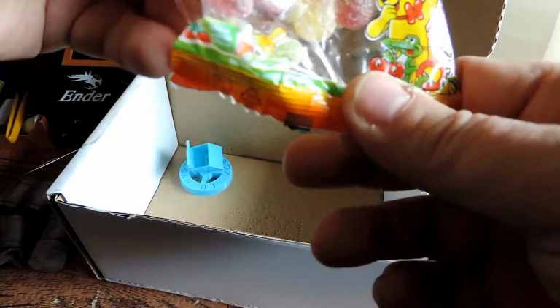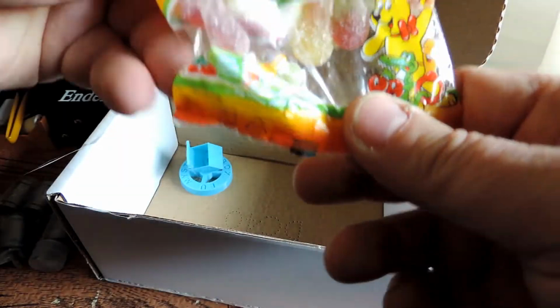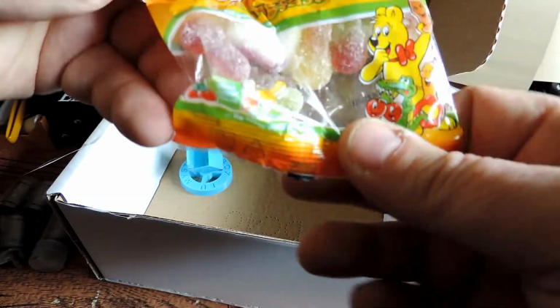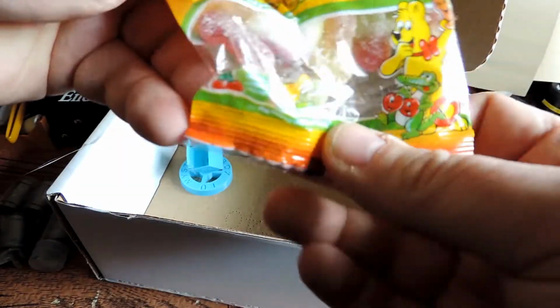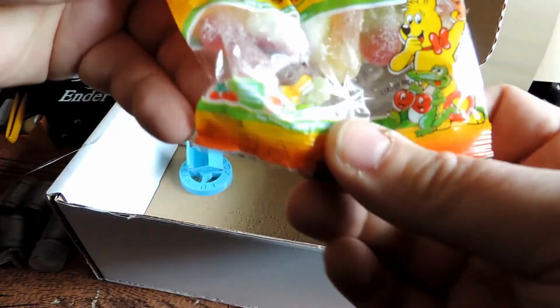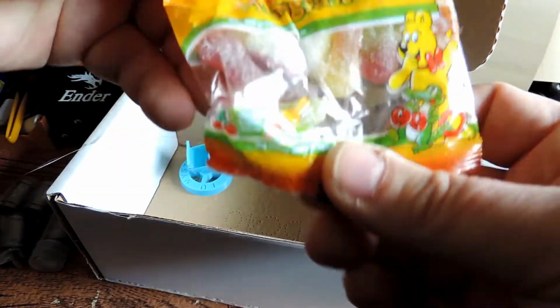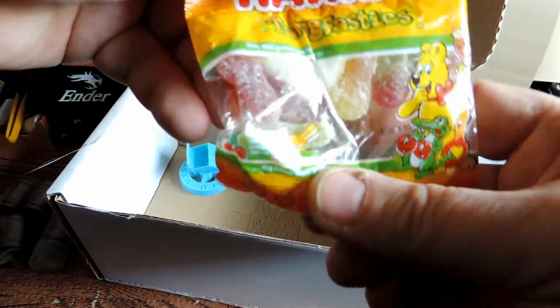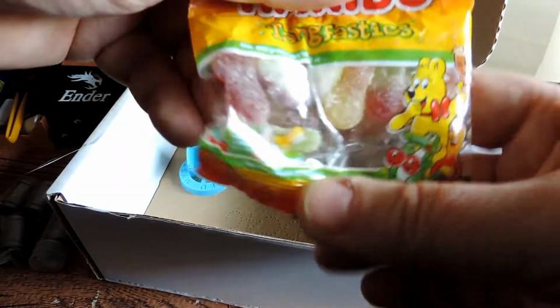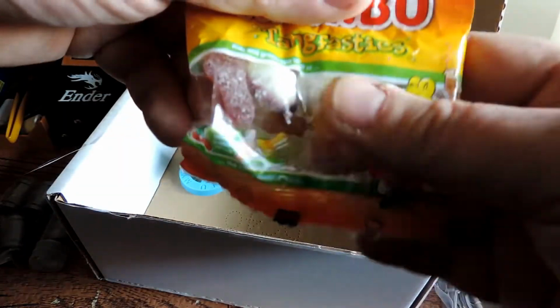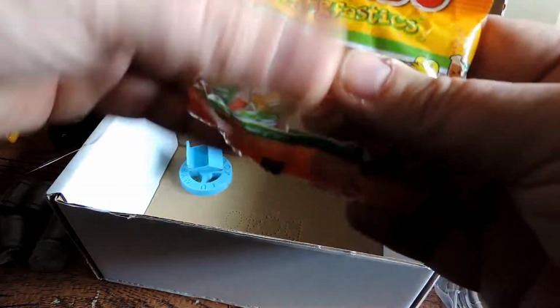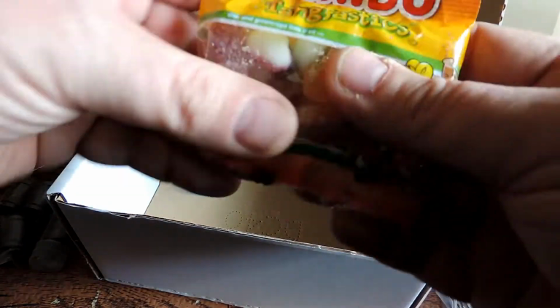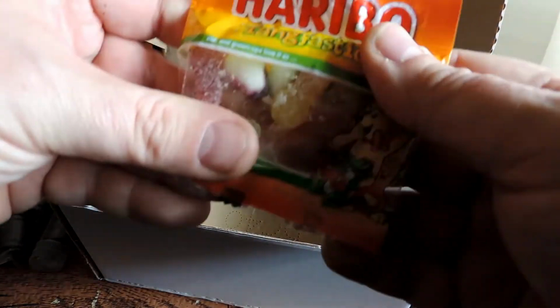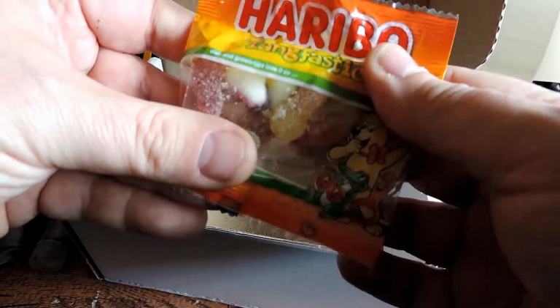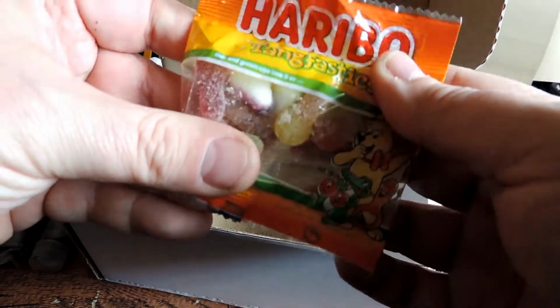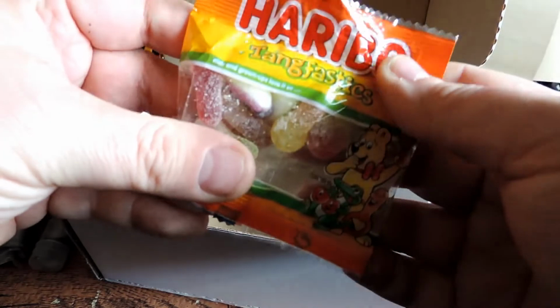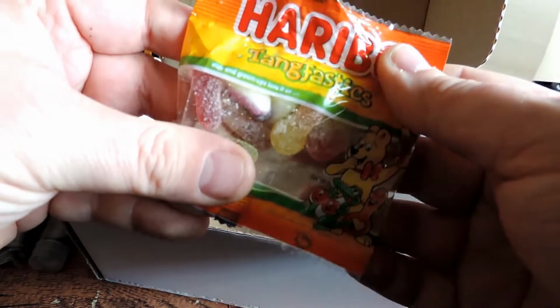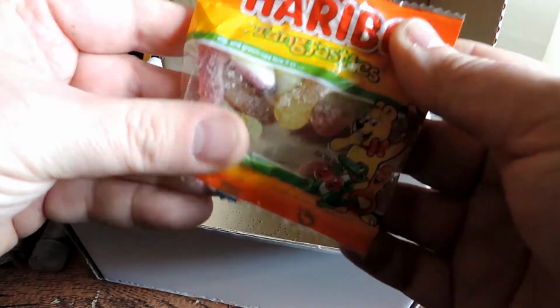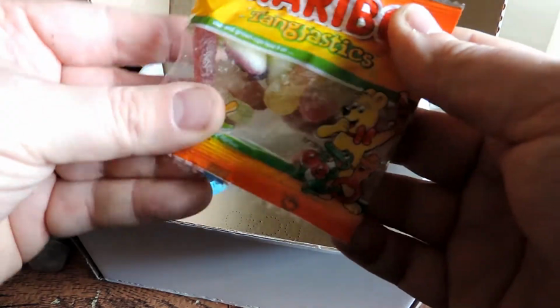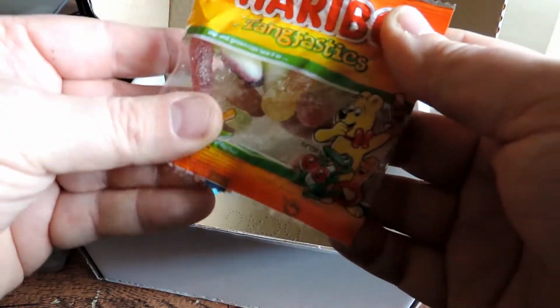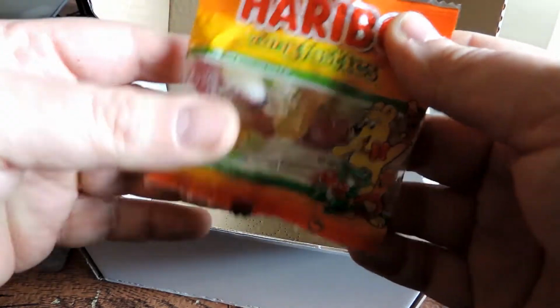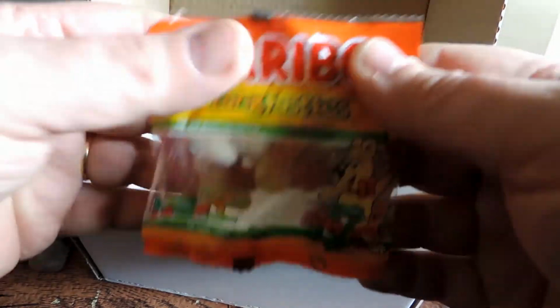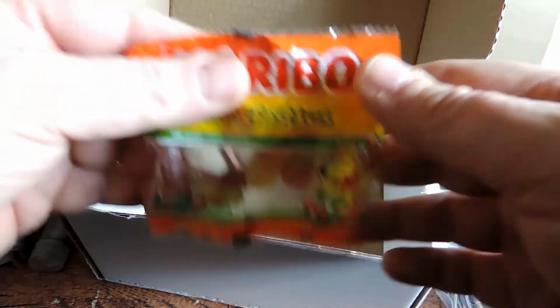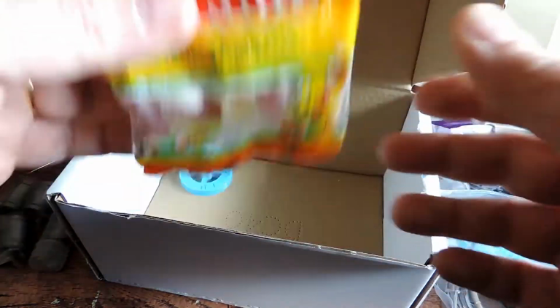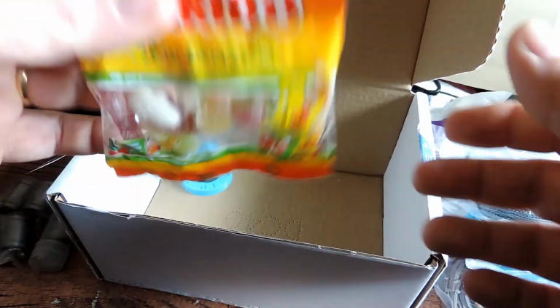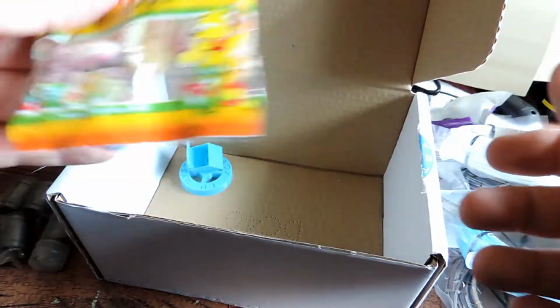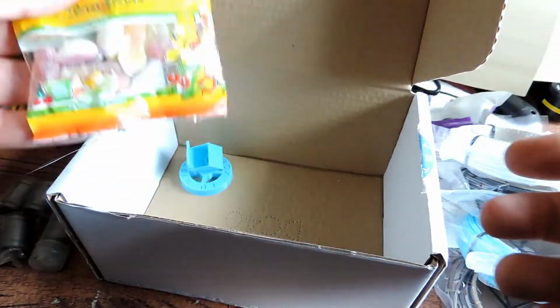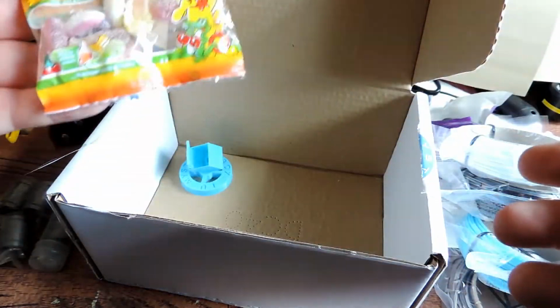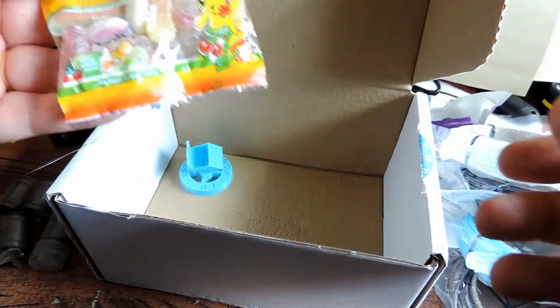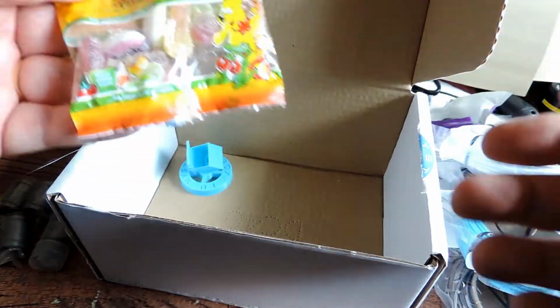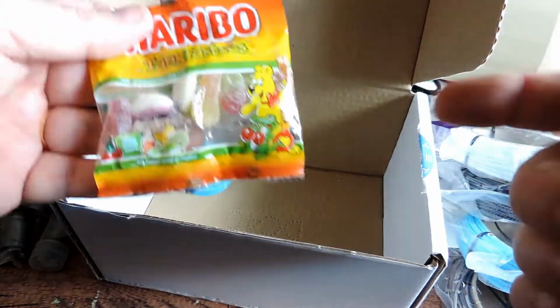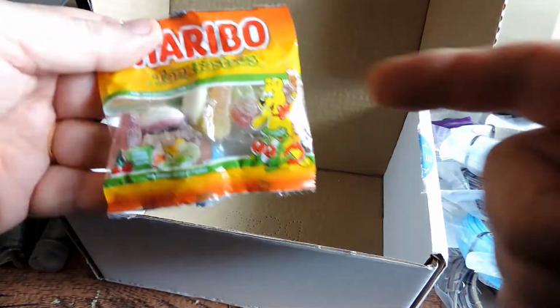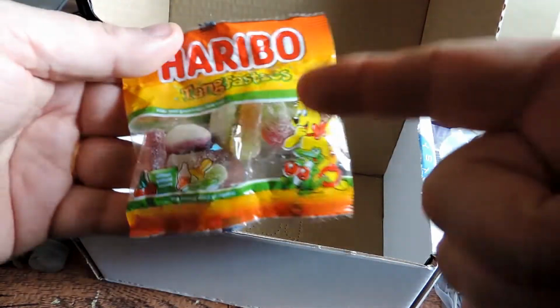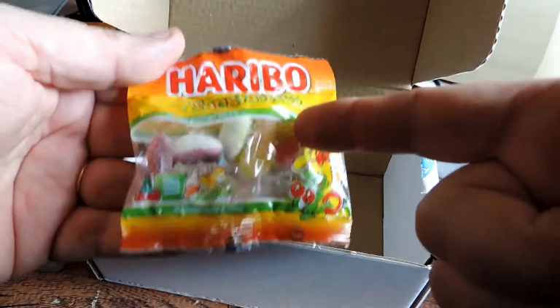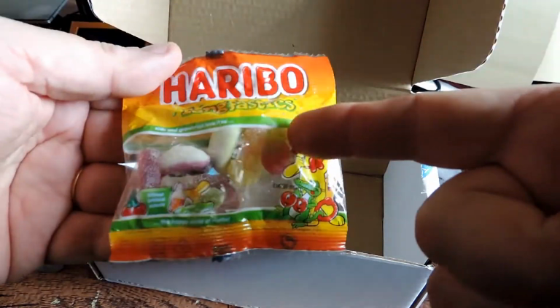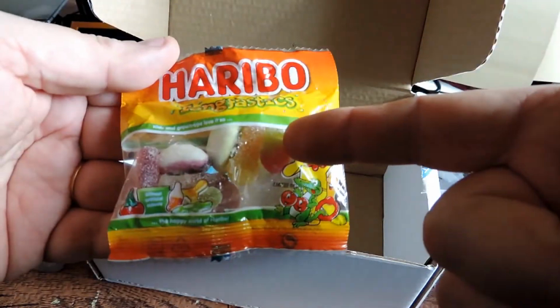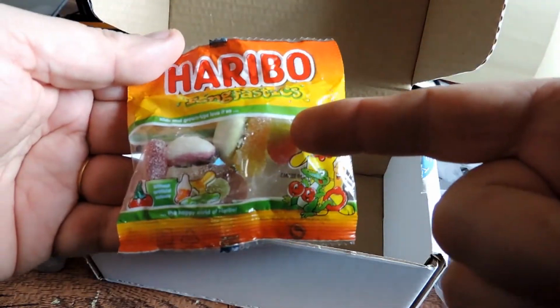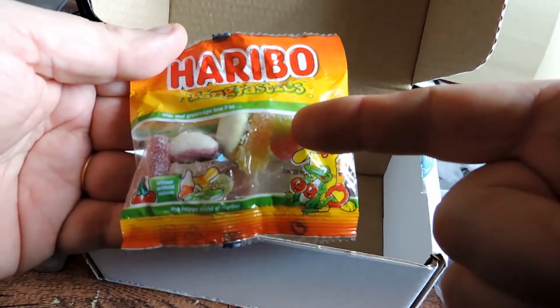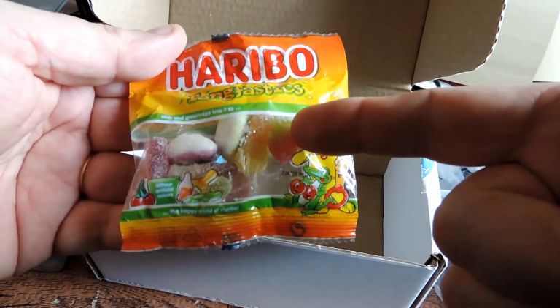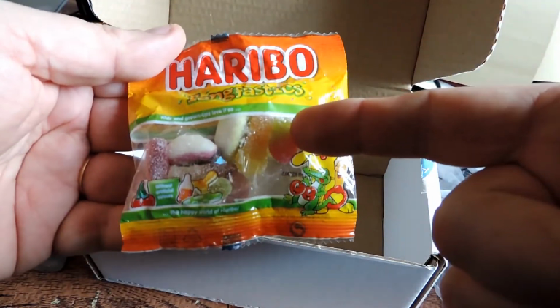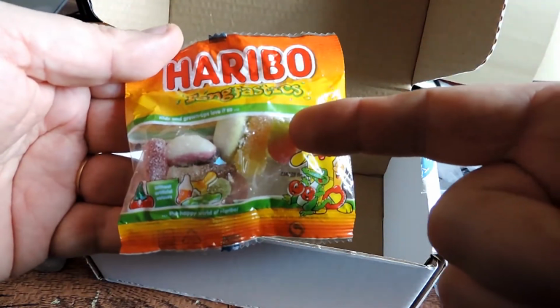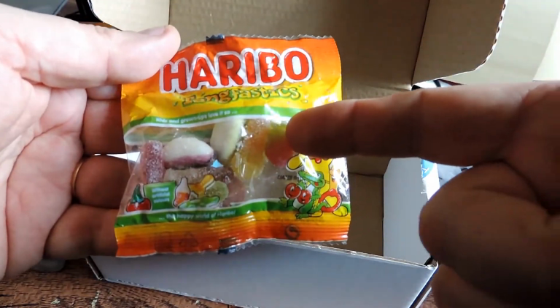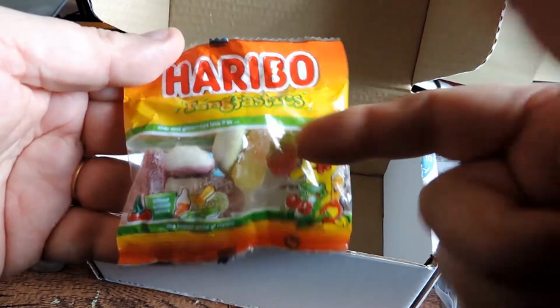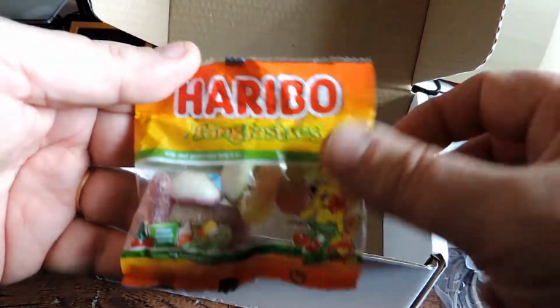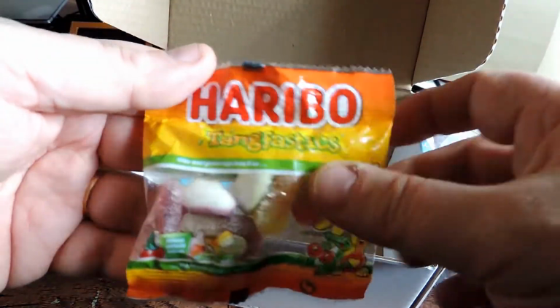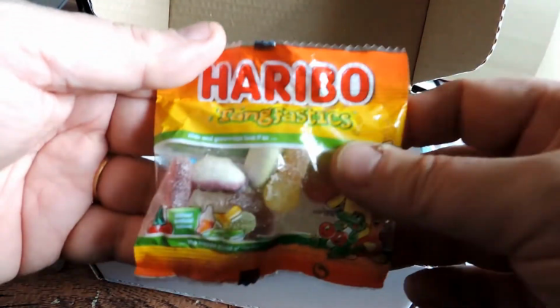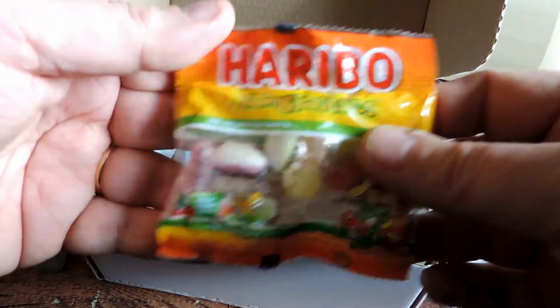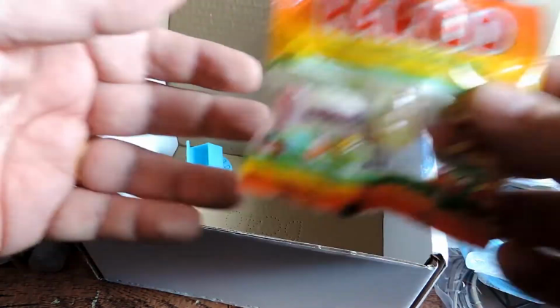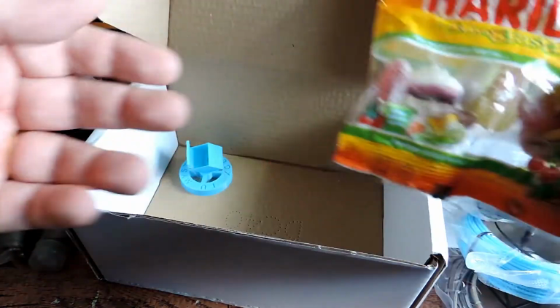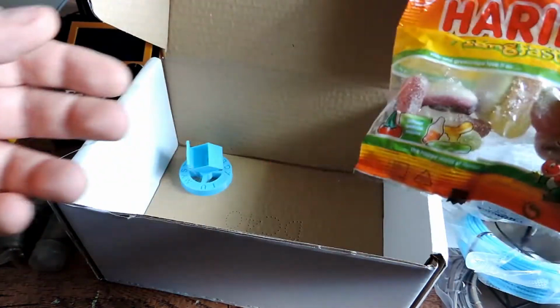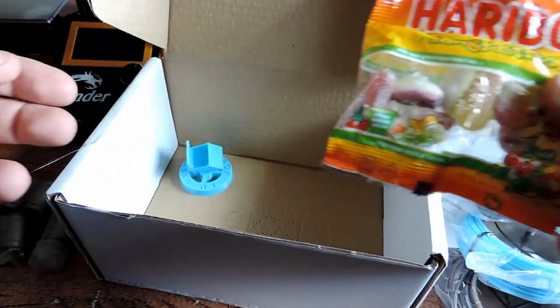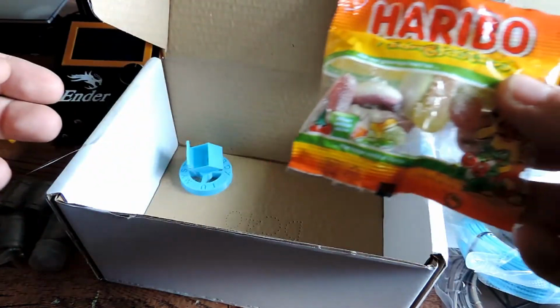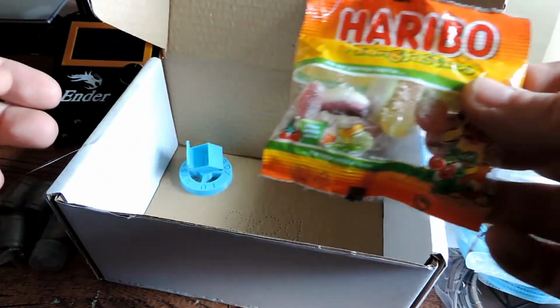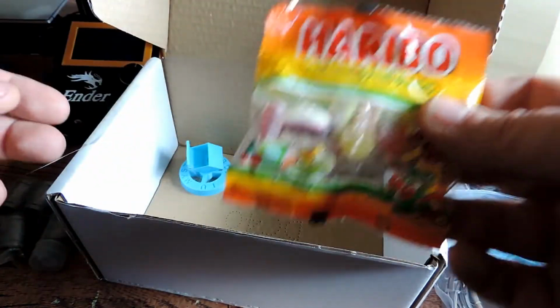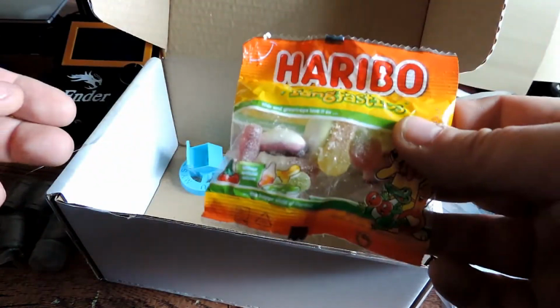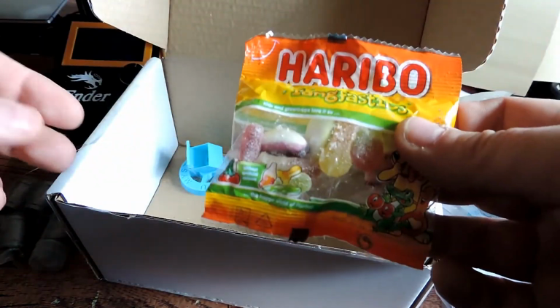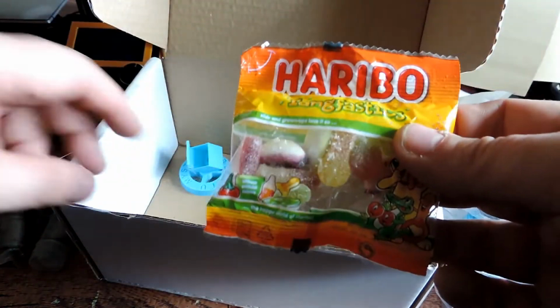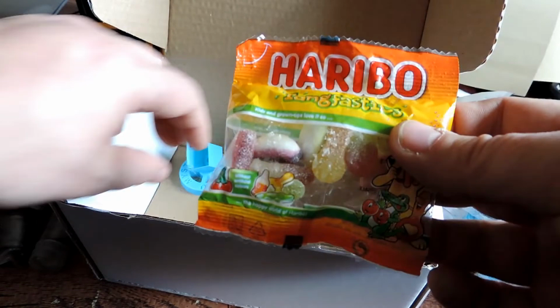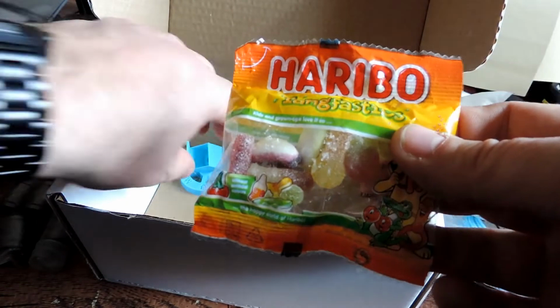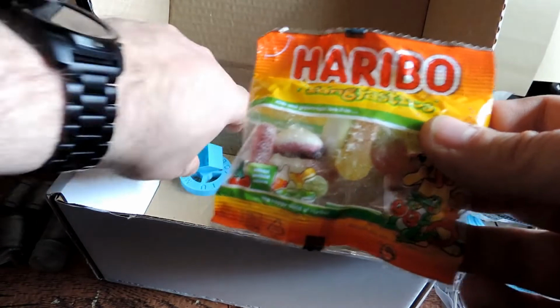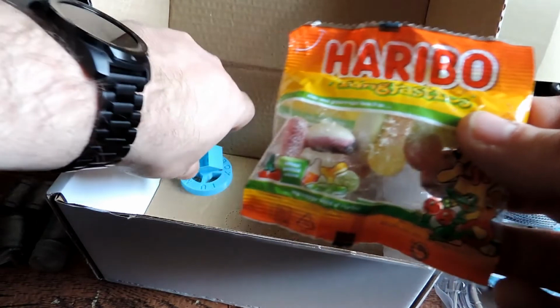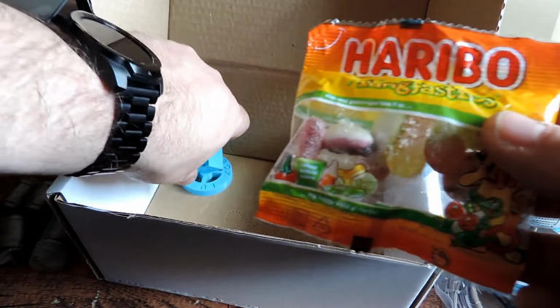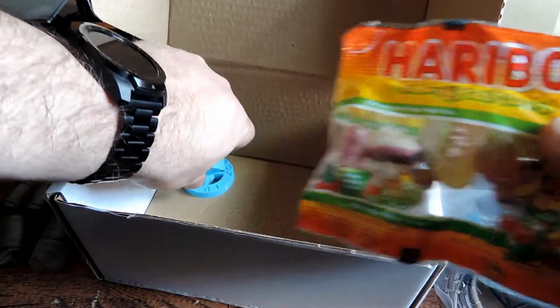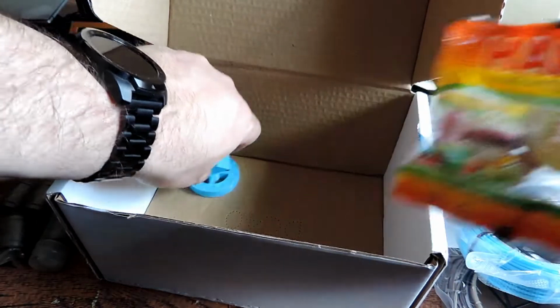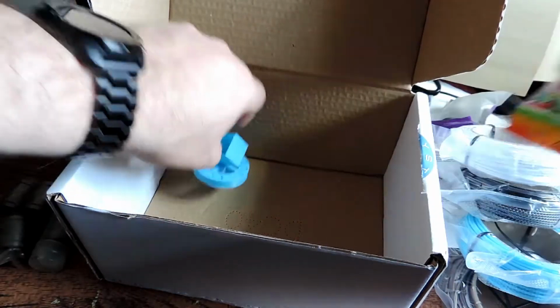Some Haribo Tangfastics. Those will probably go to my wife, or if not, my son will have them.